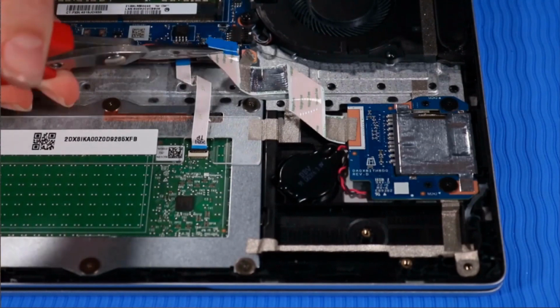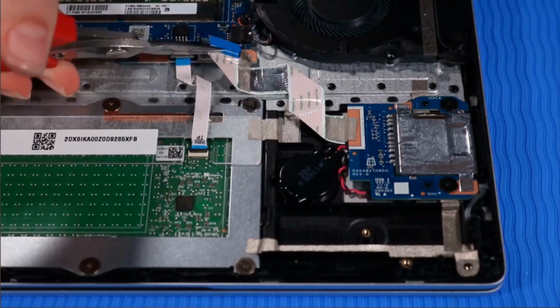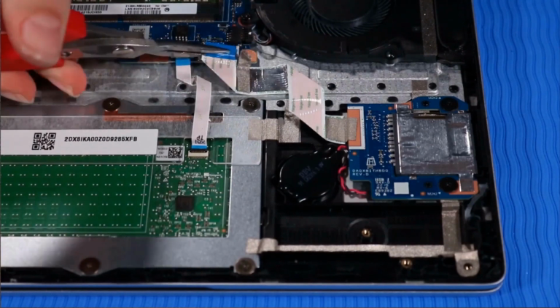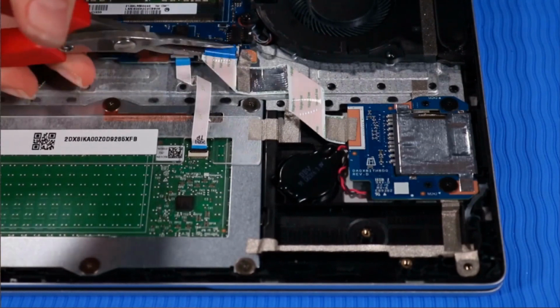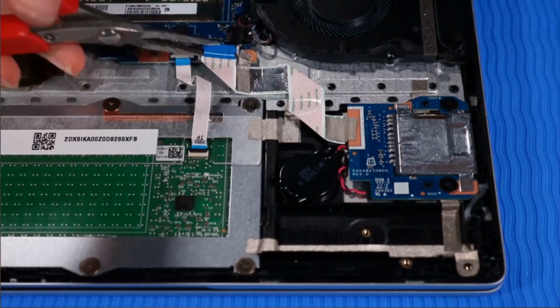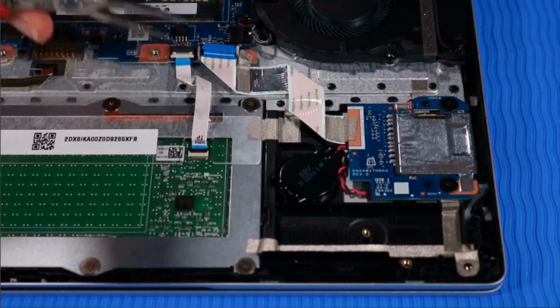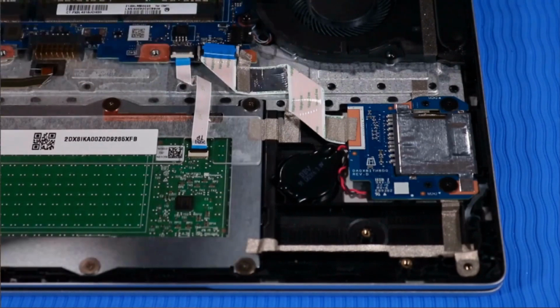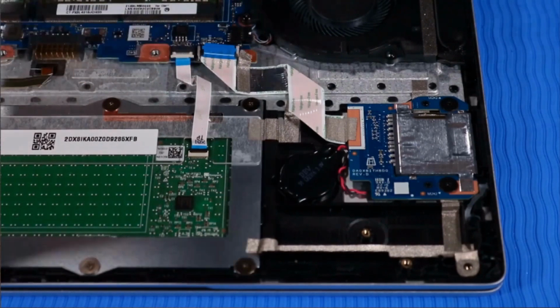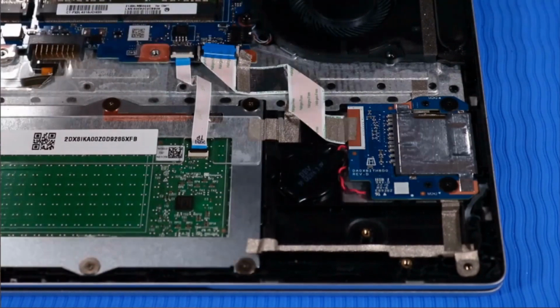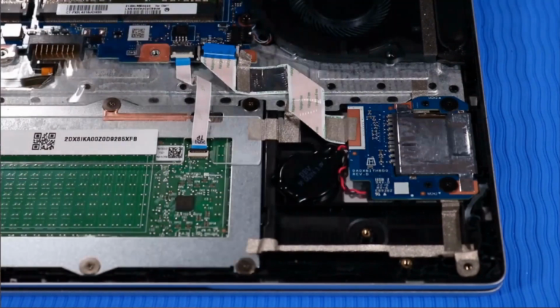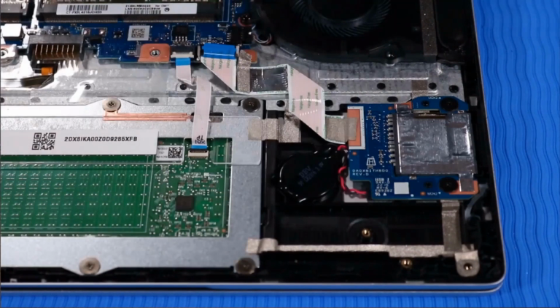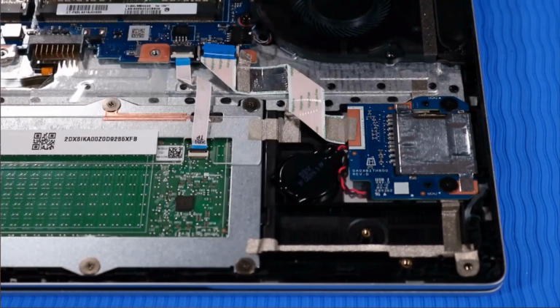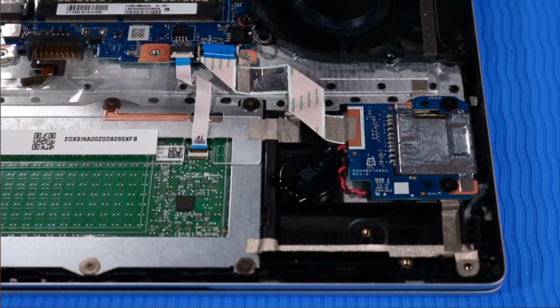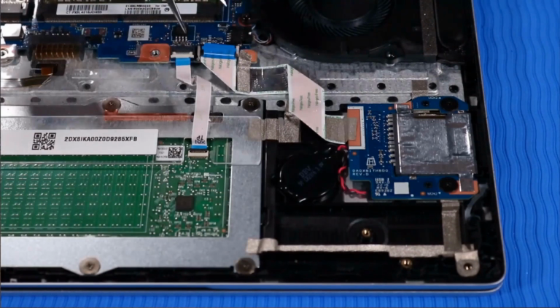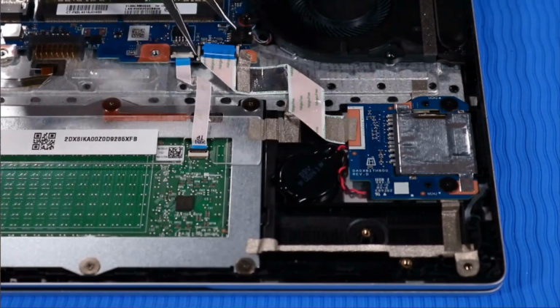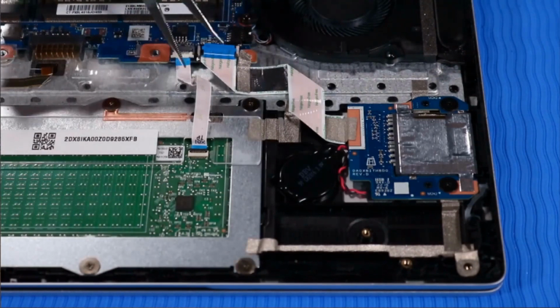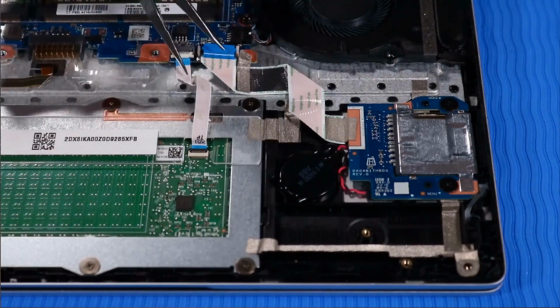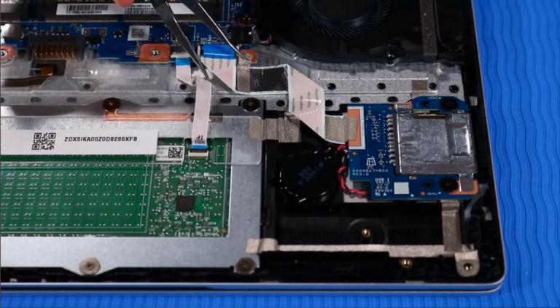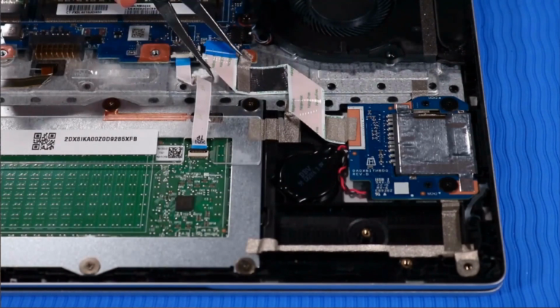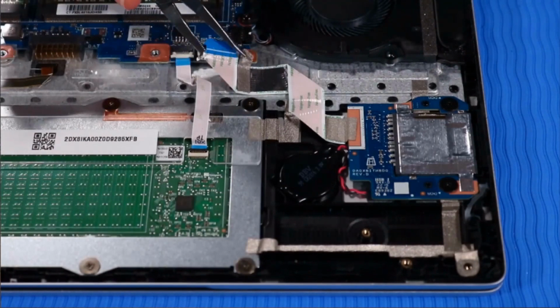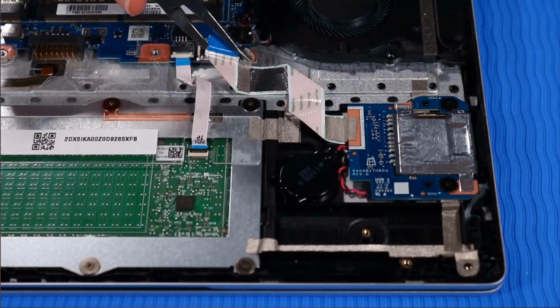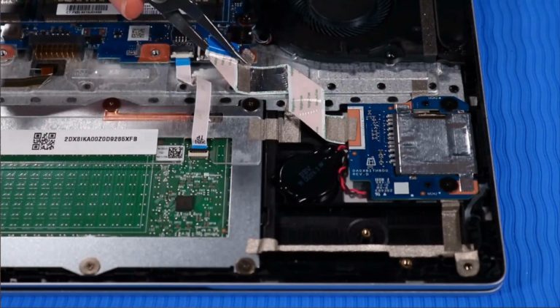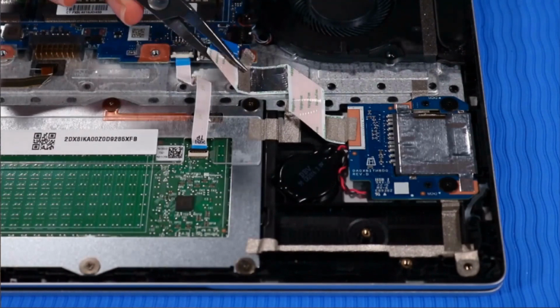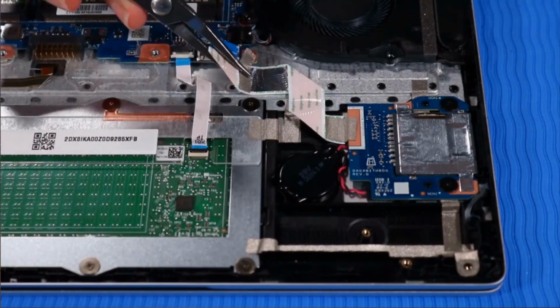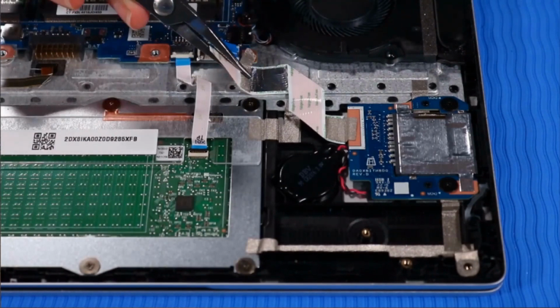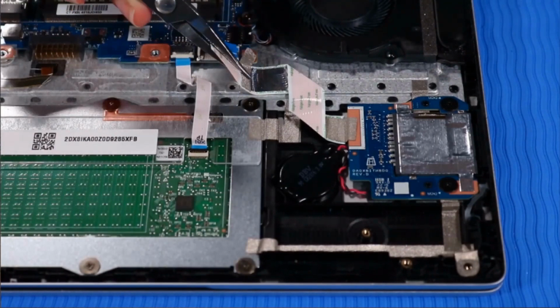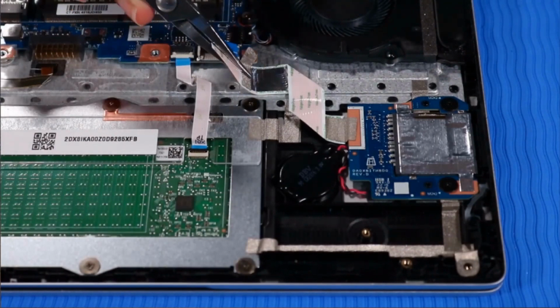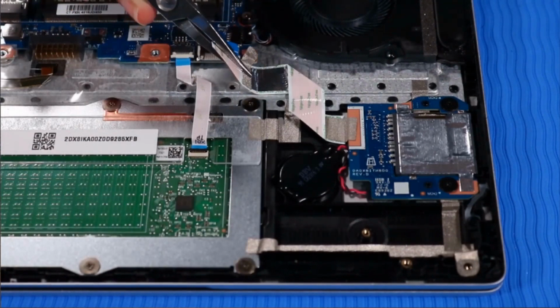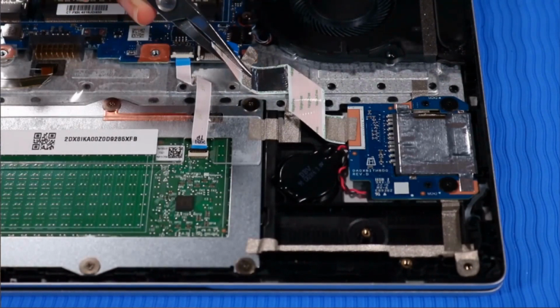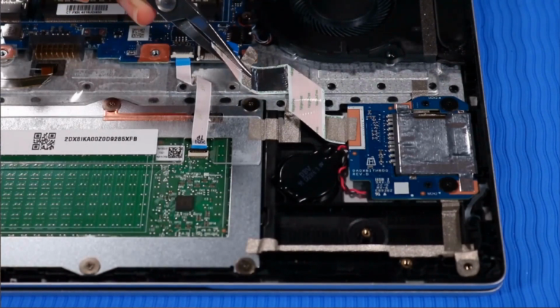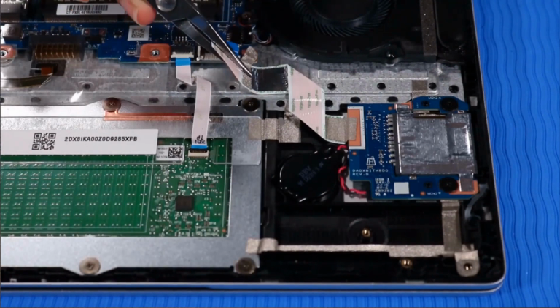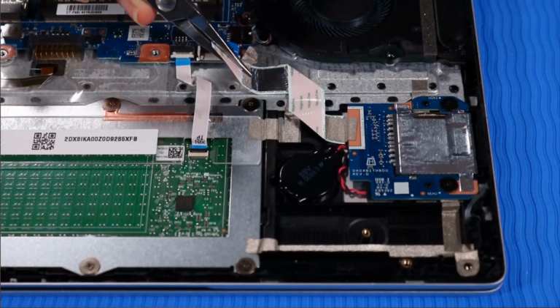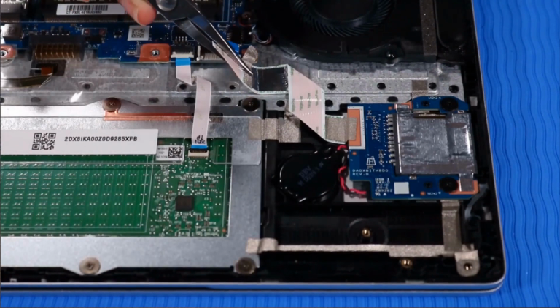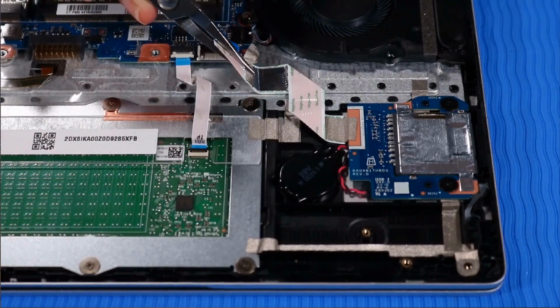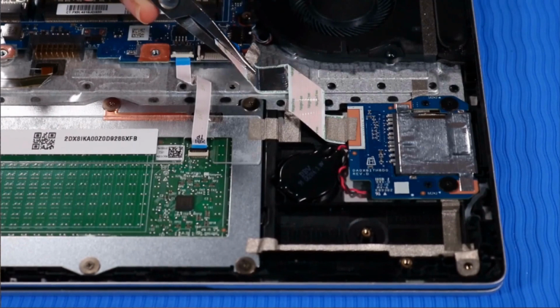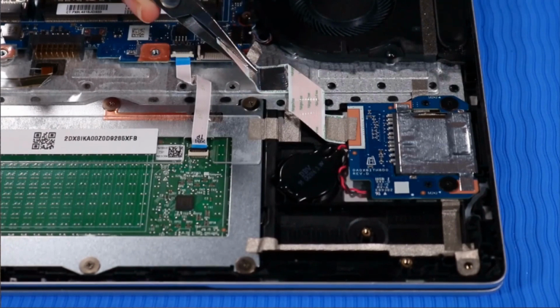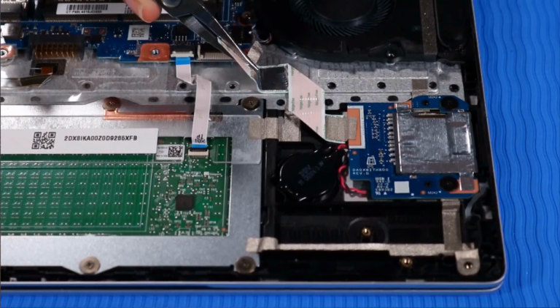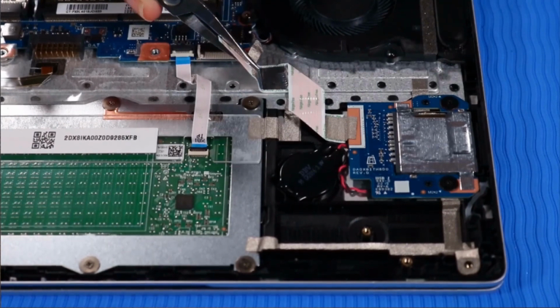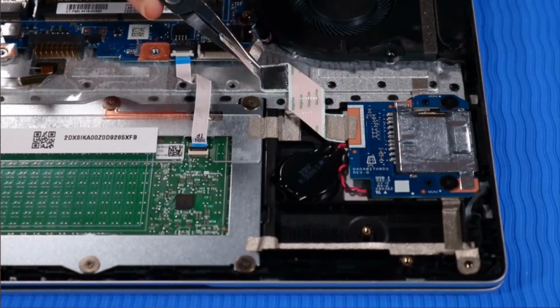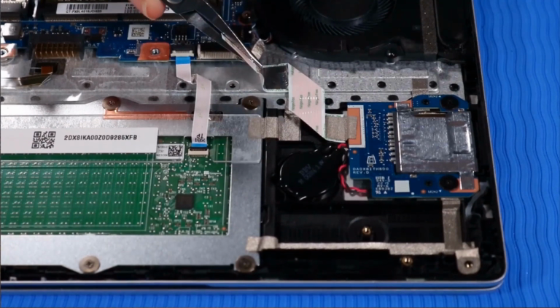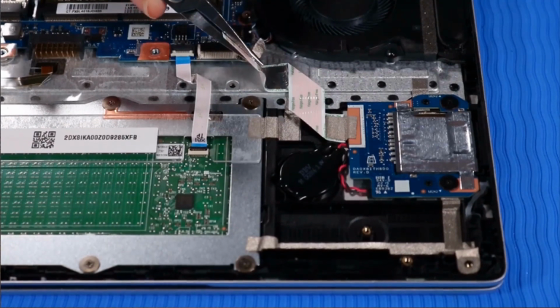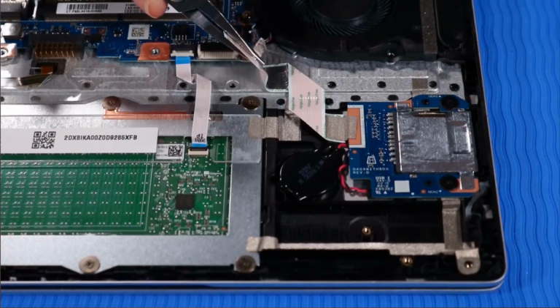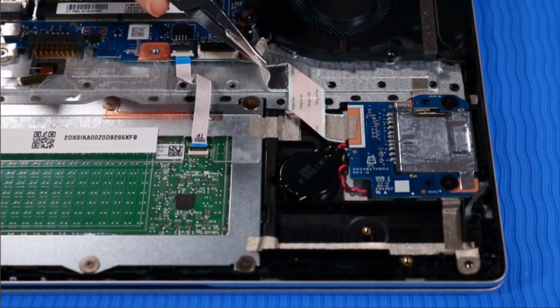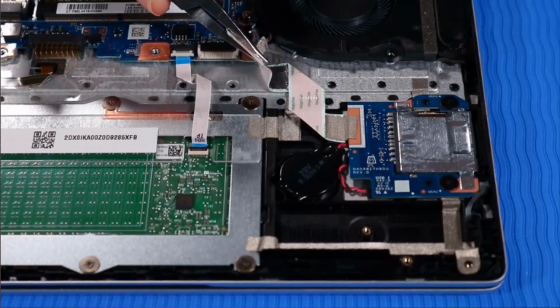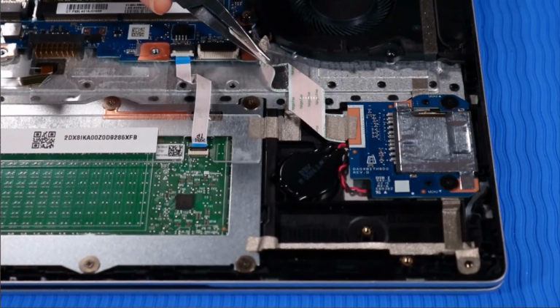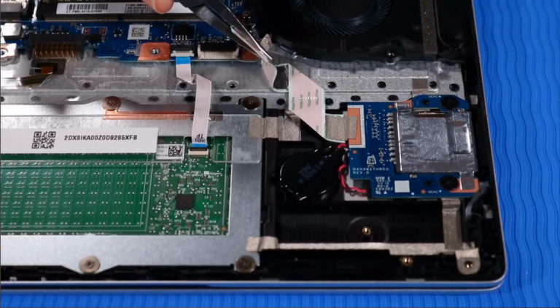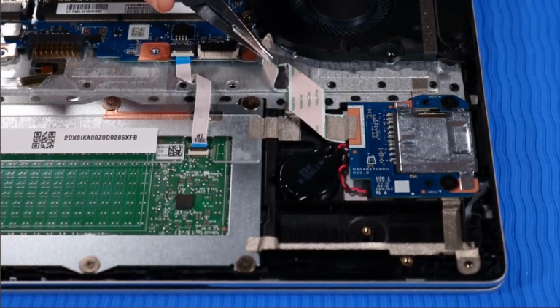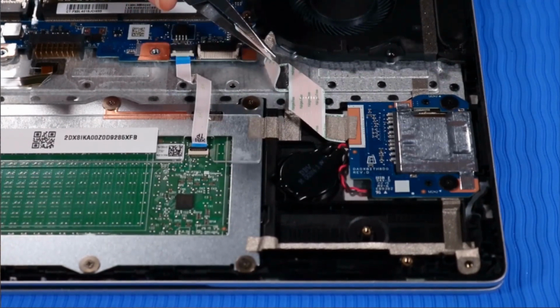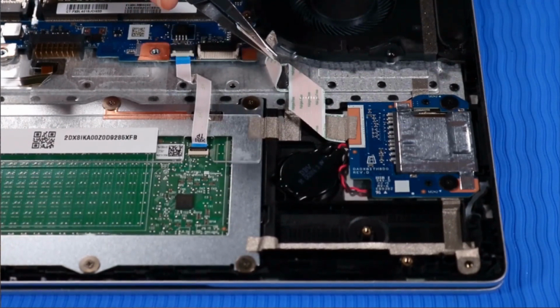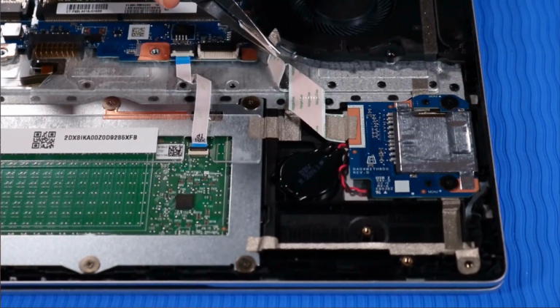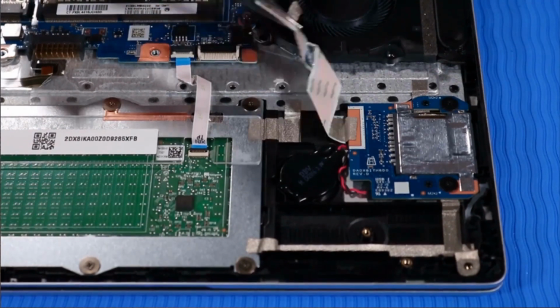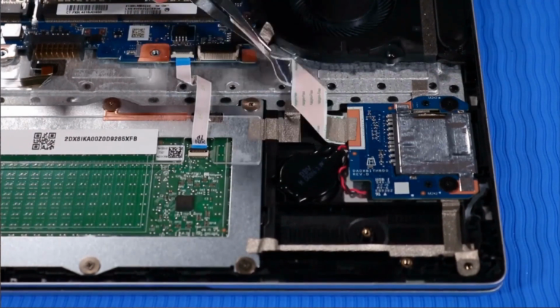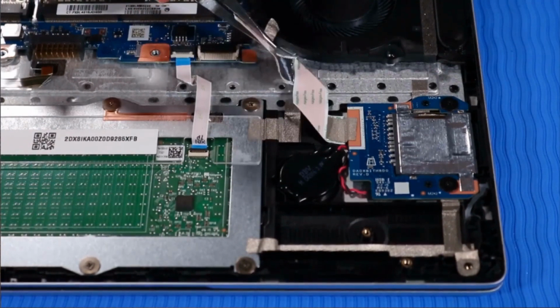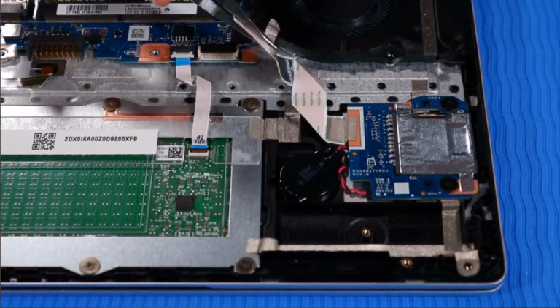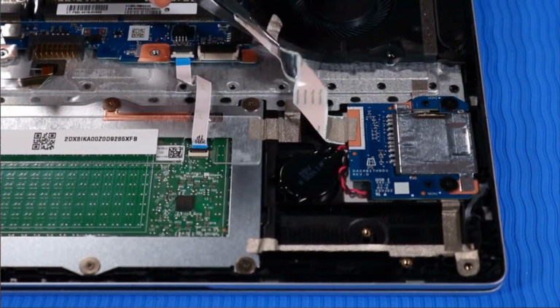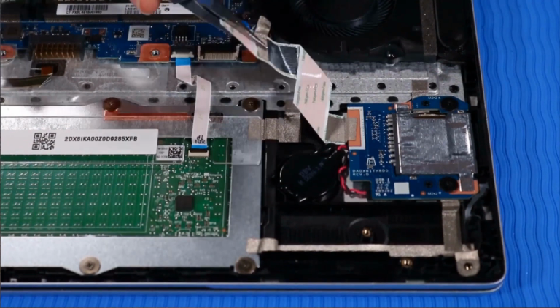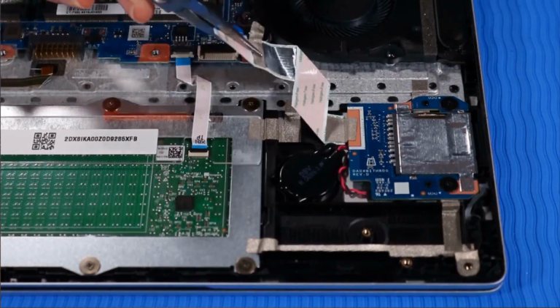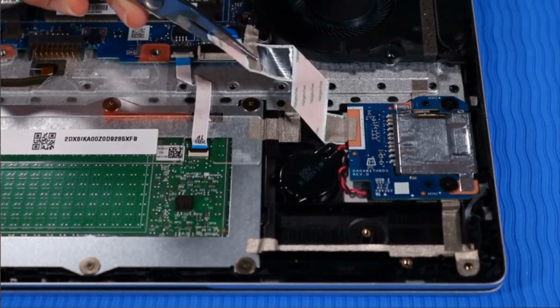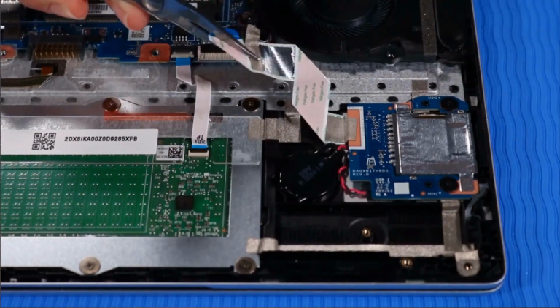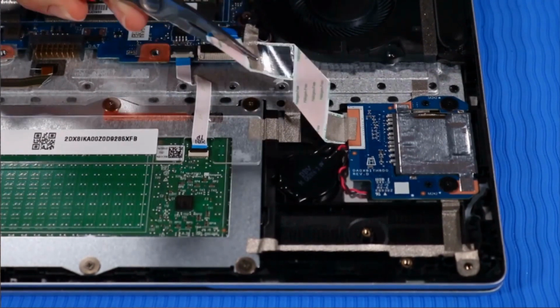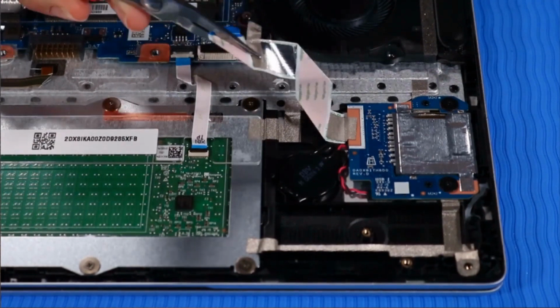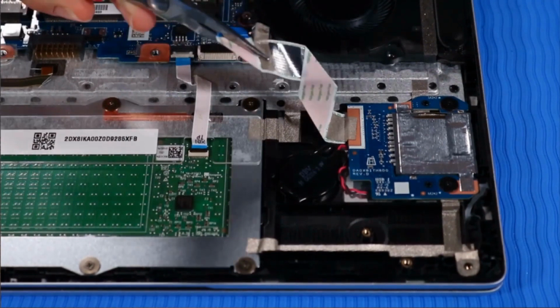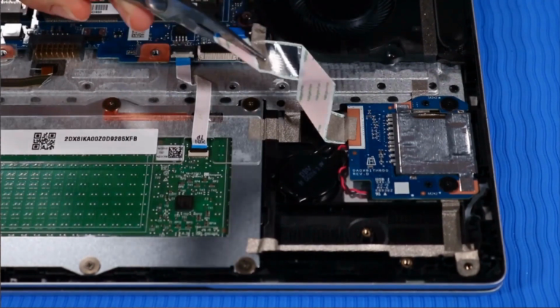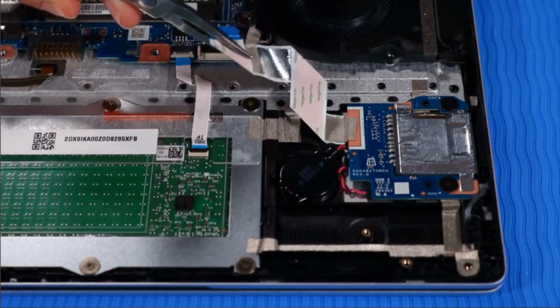Gently lift the SD card reader ribbon cable to detach it from the adhesive securing it to the top cover.